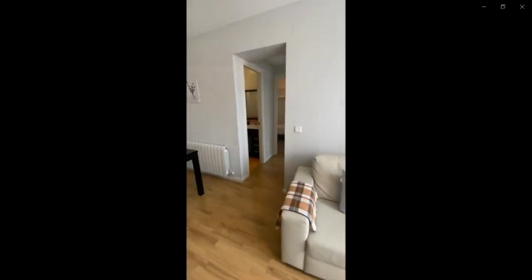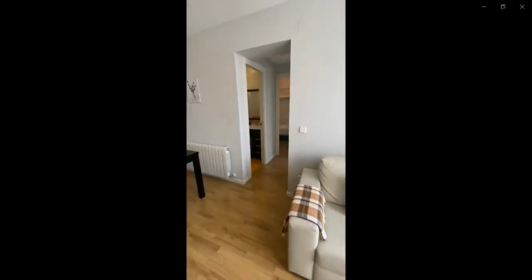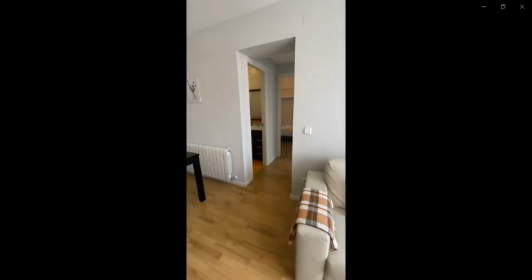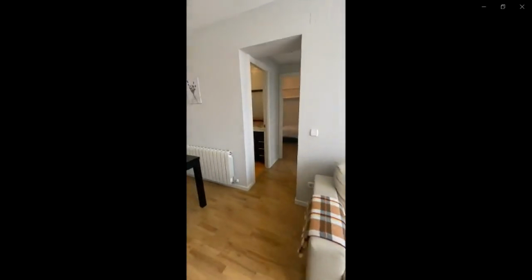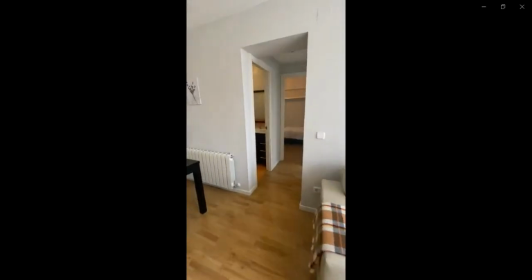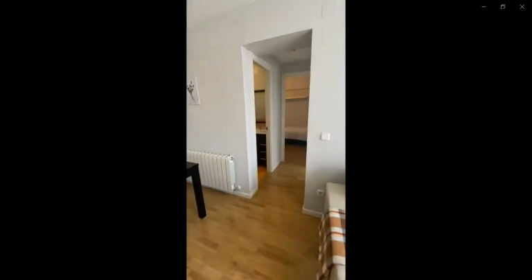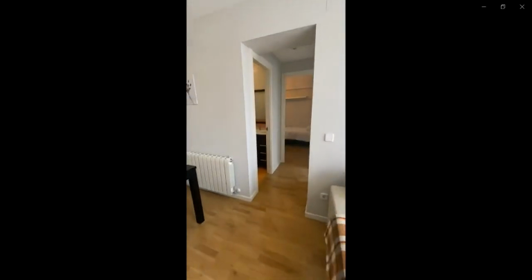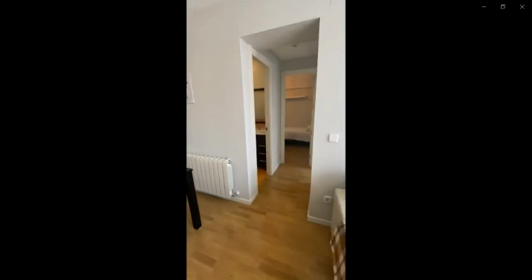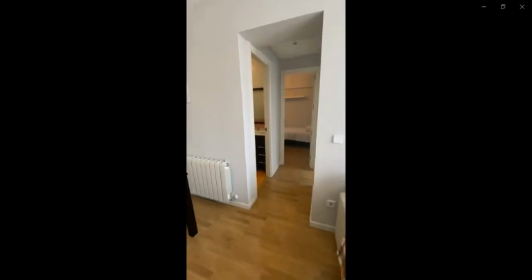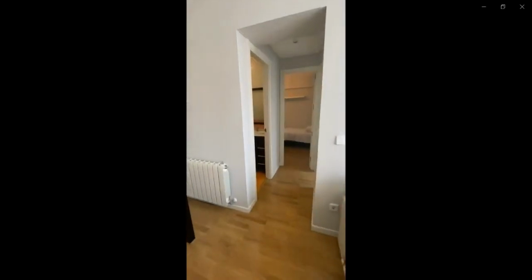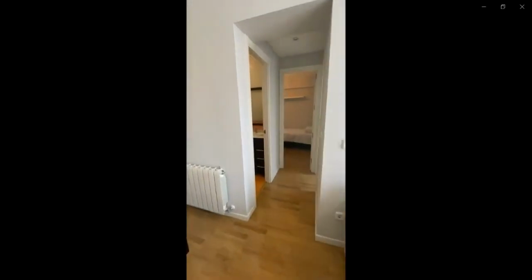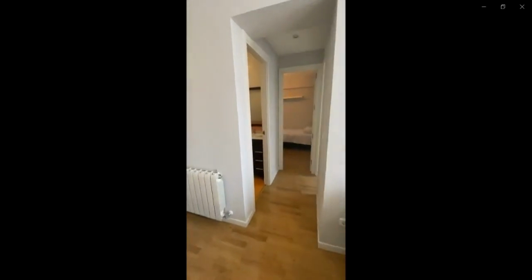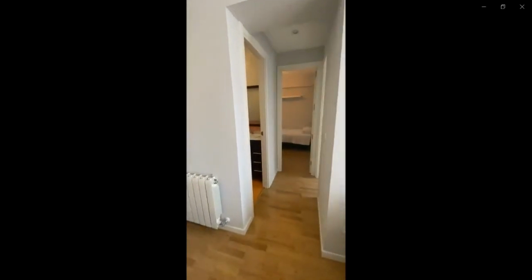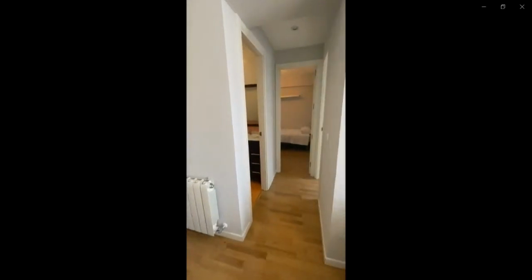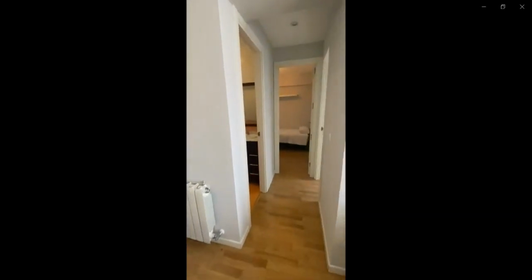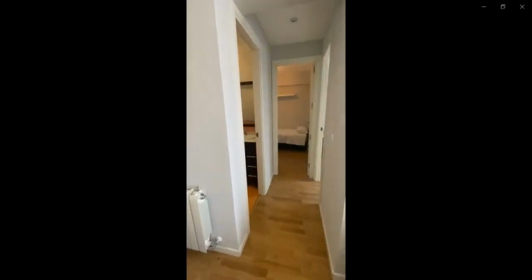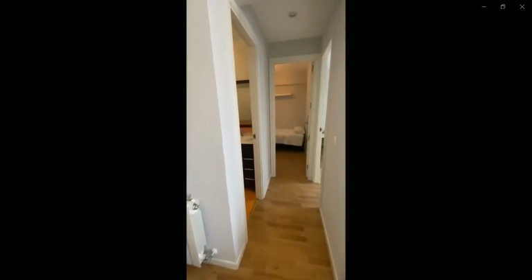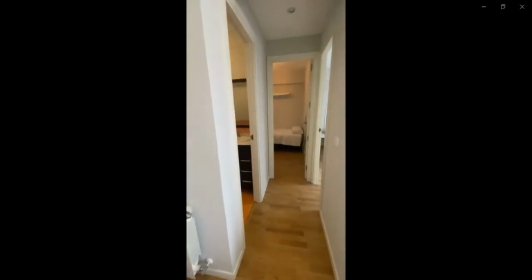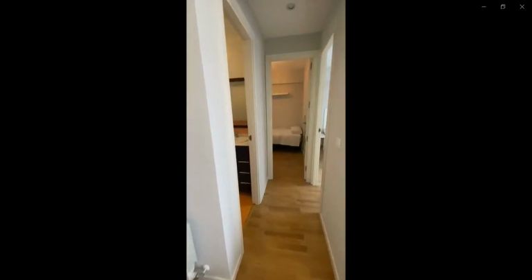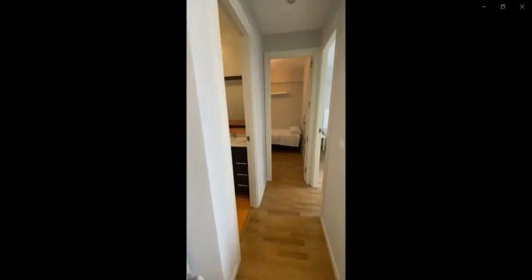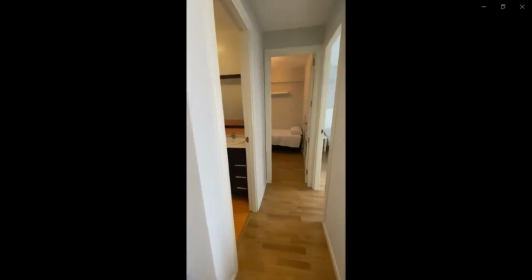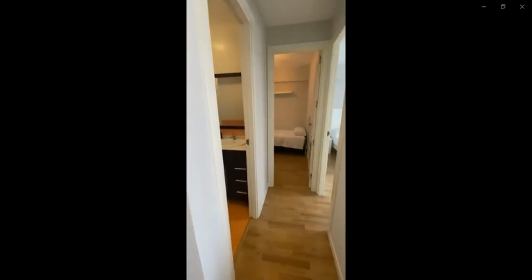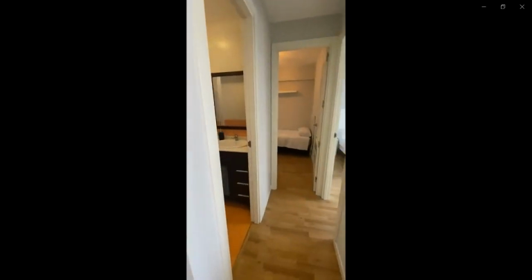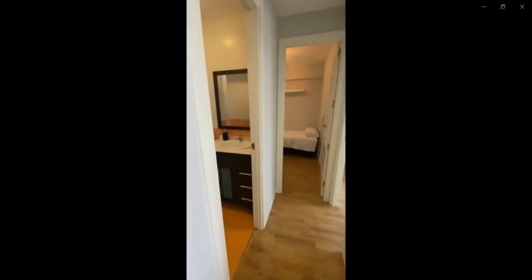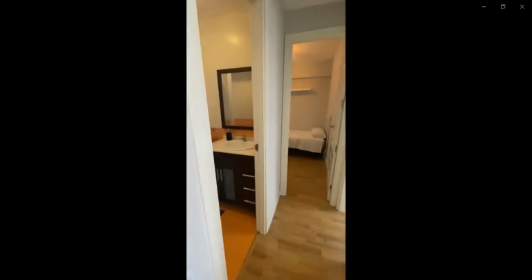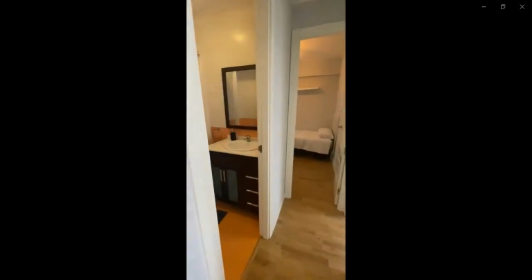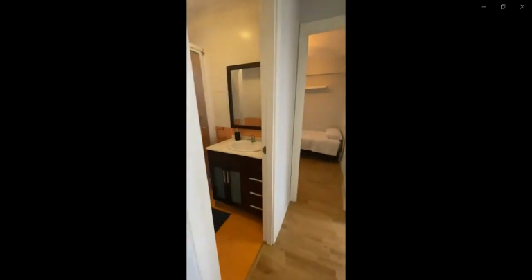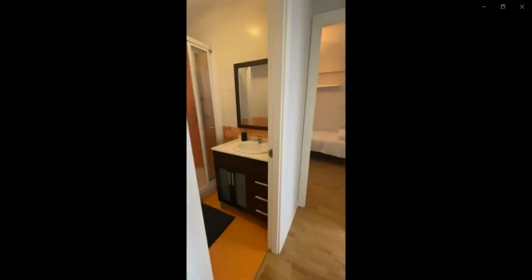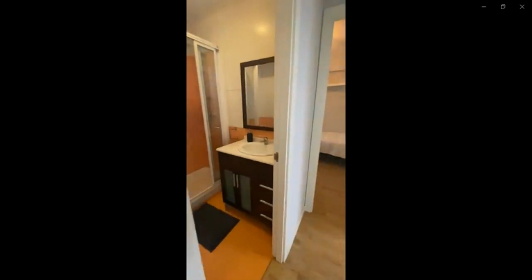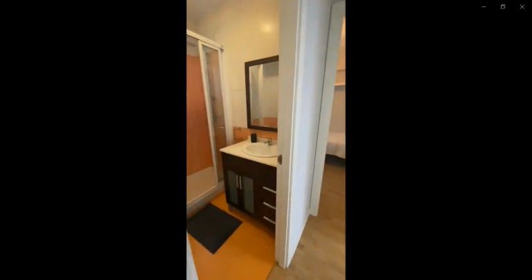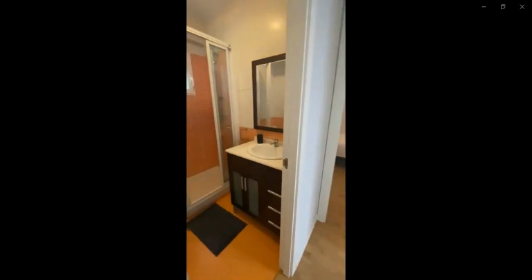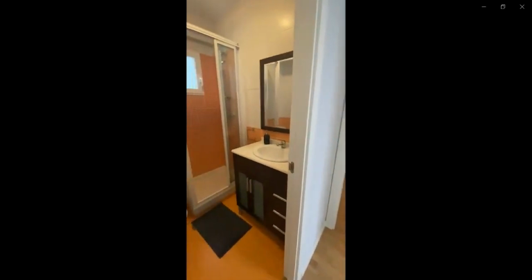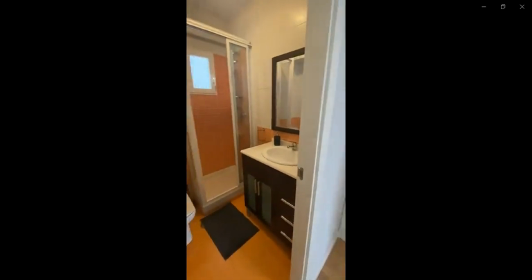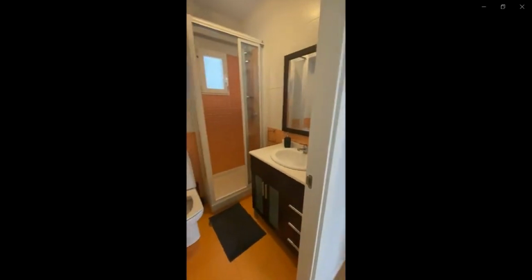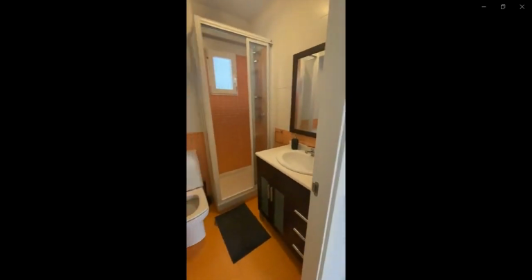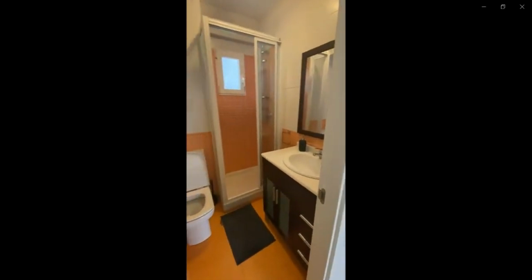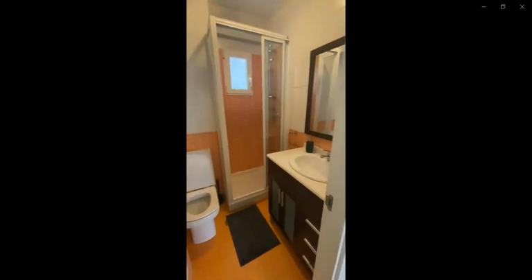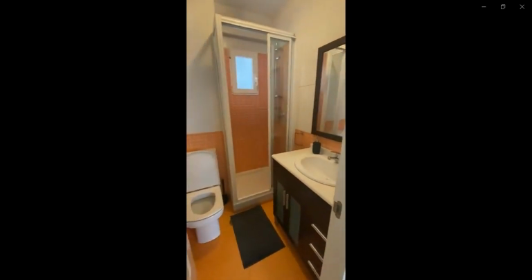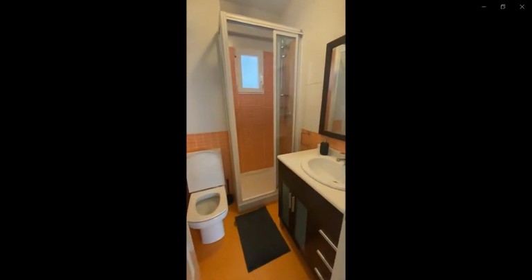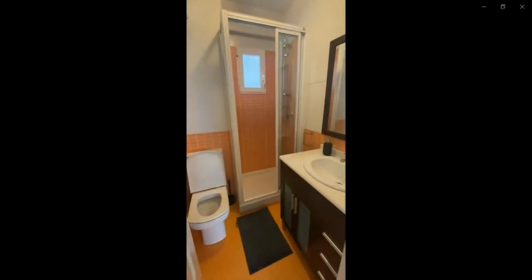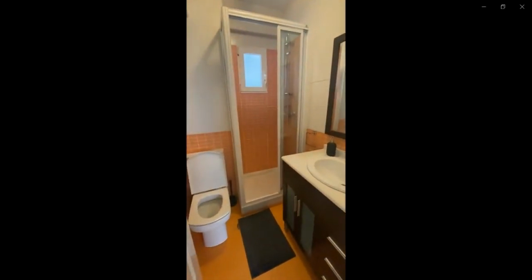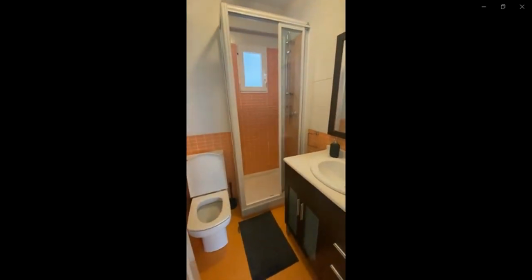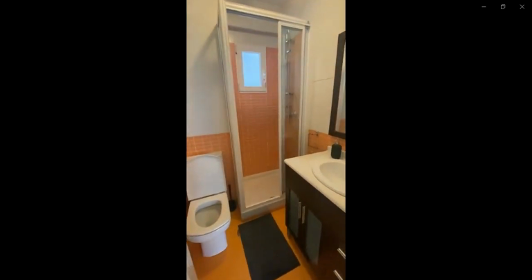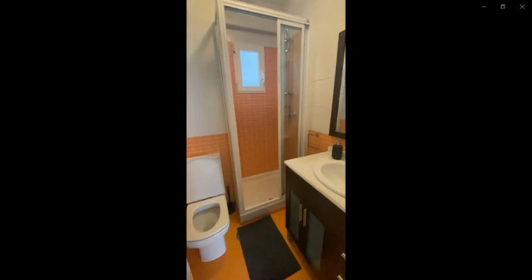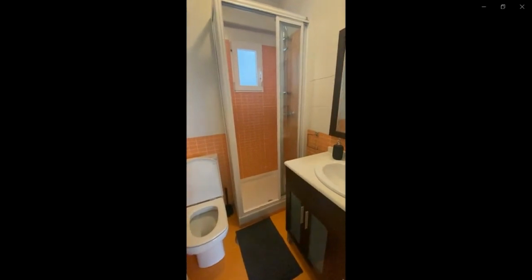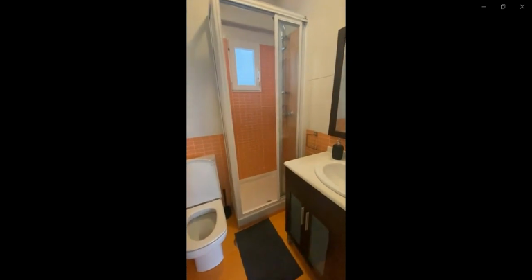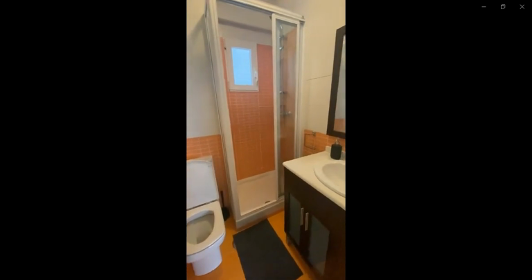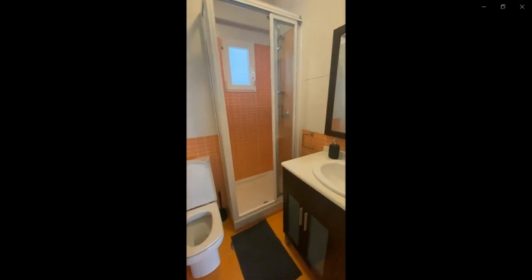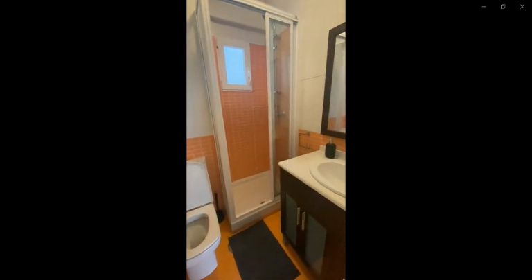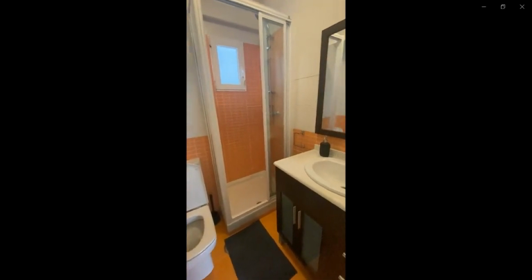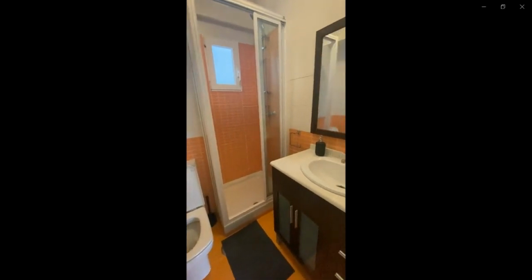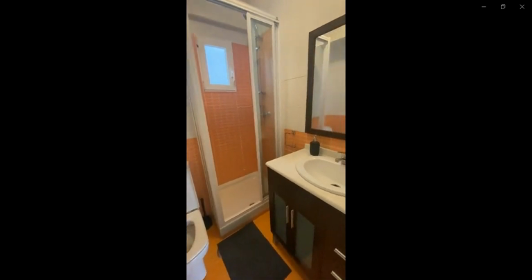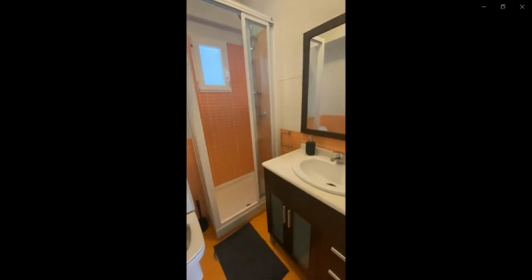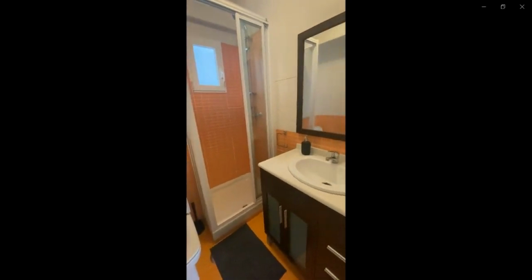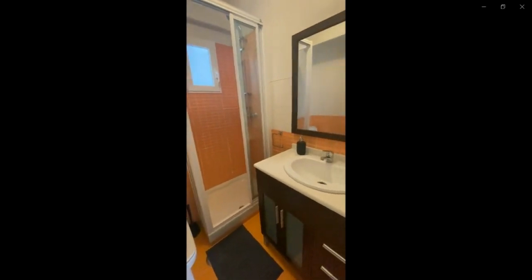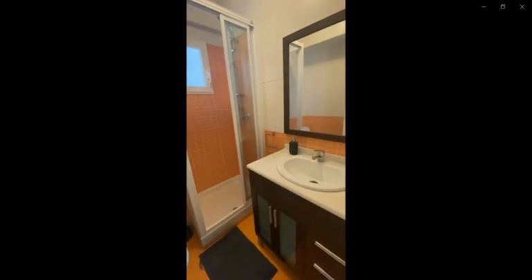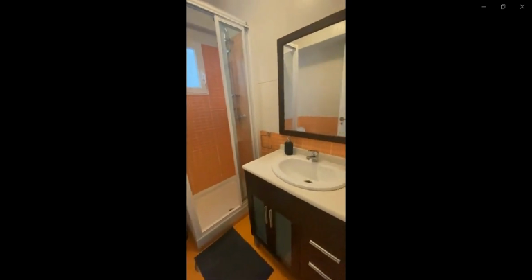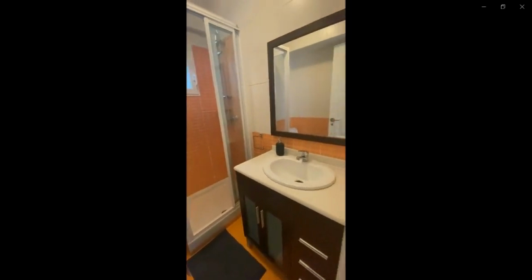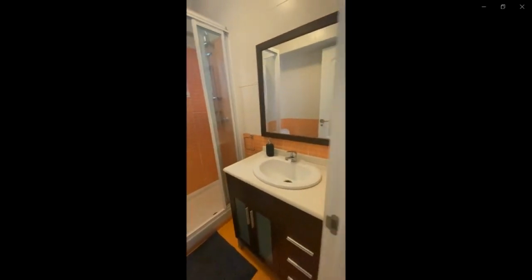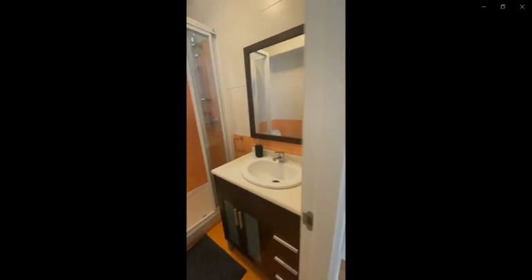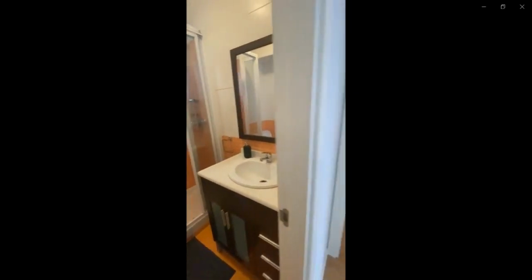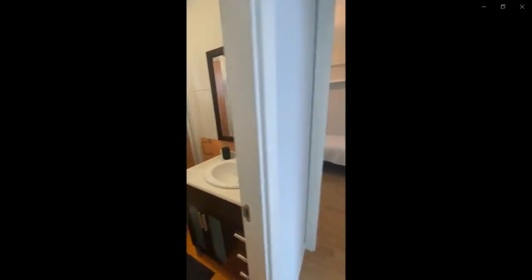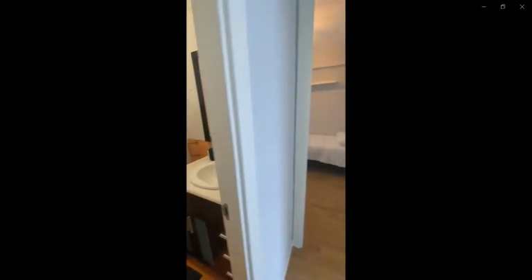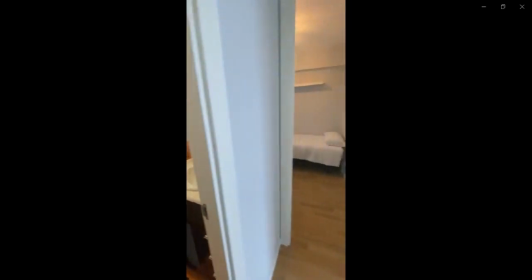And if you continue down this hall over to the left you have the bathroom of the apartment with the shower, the sink, and the toilet.